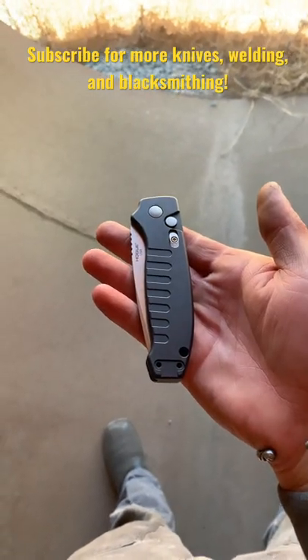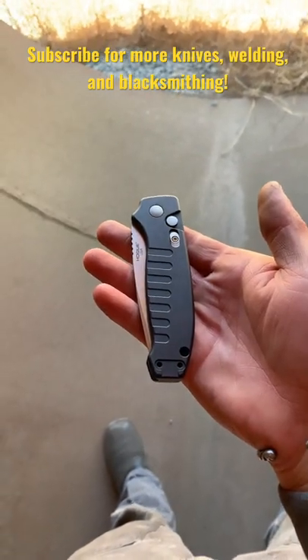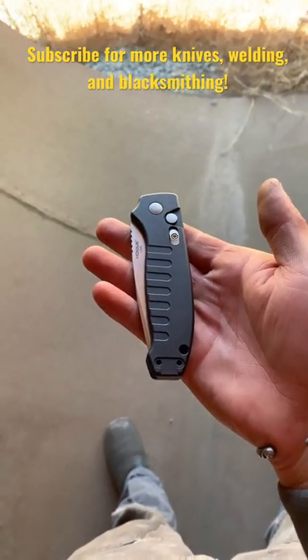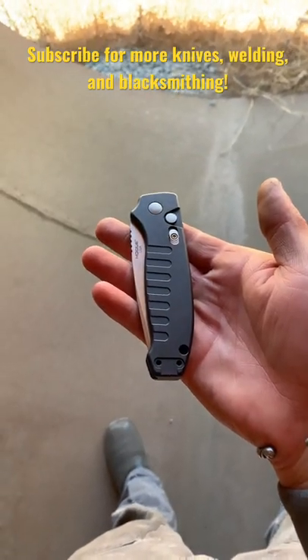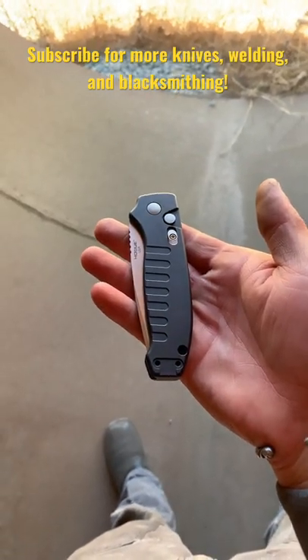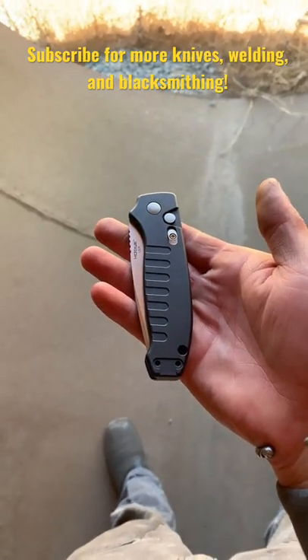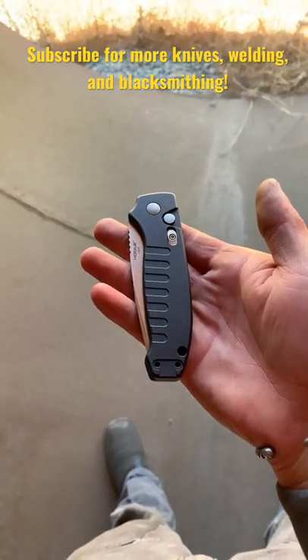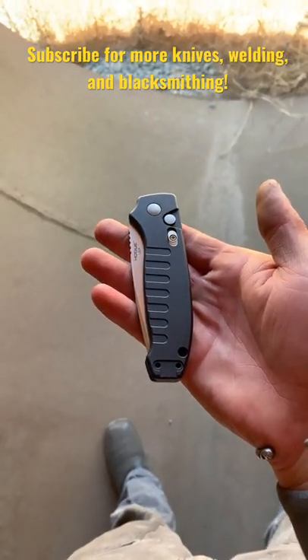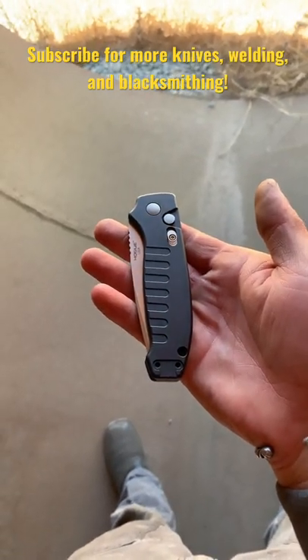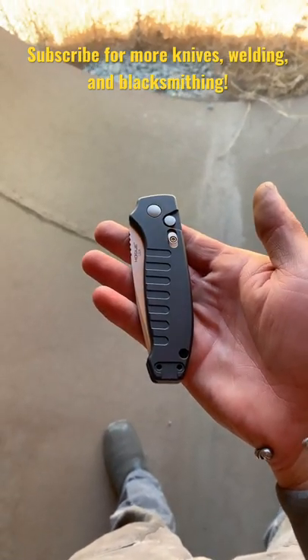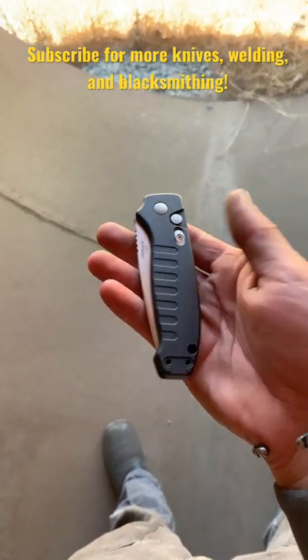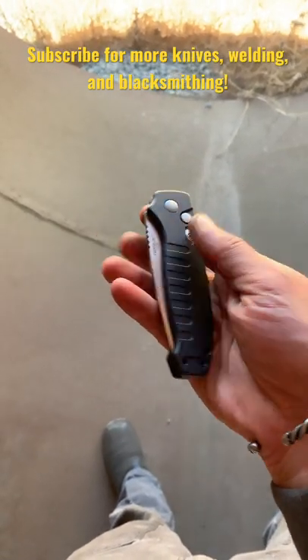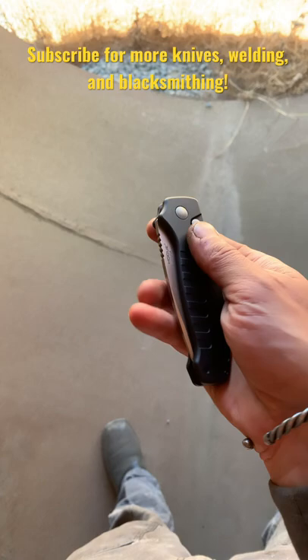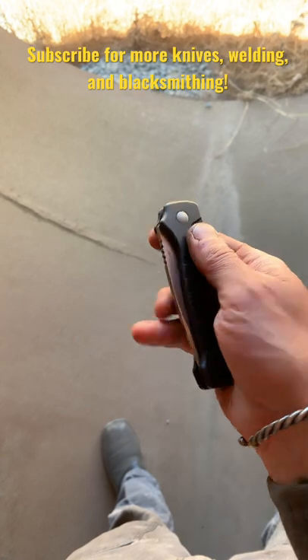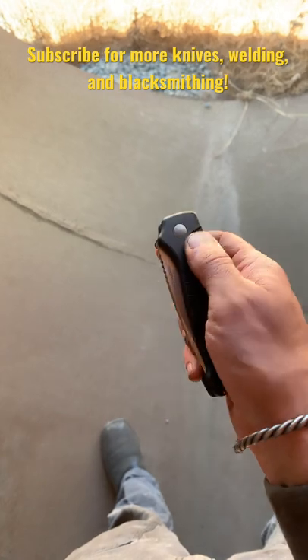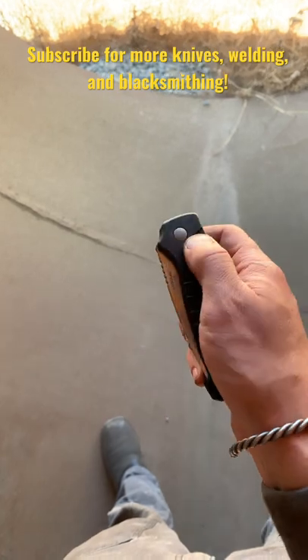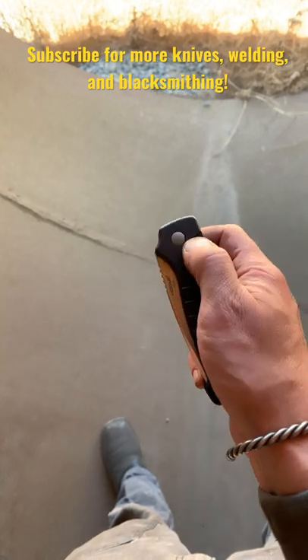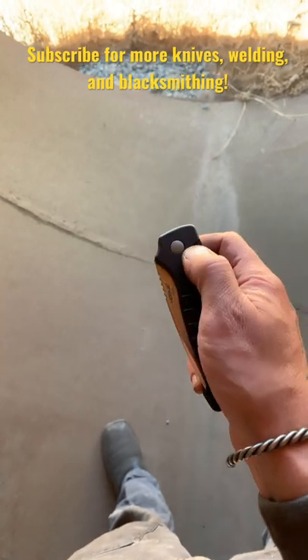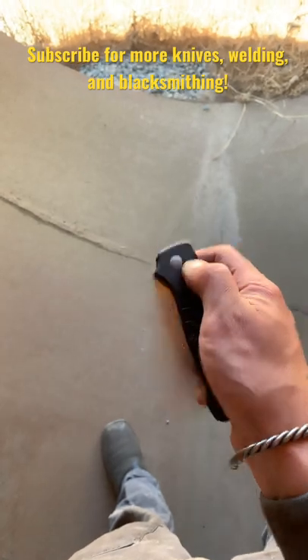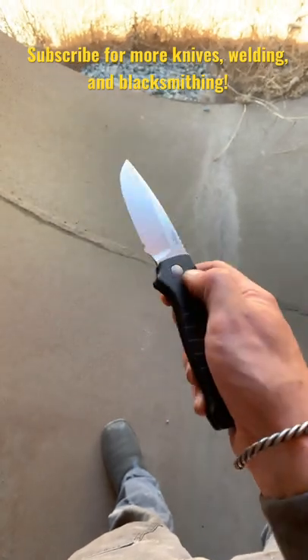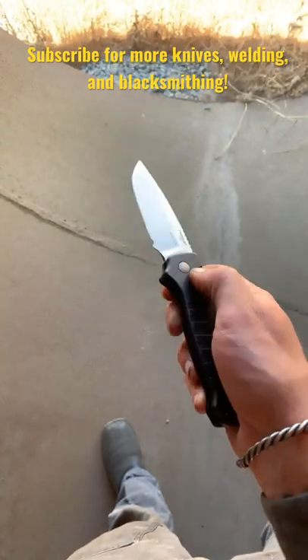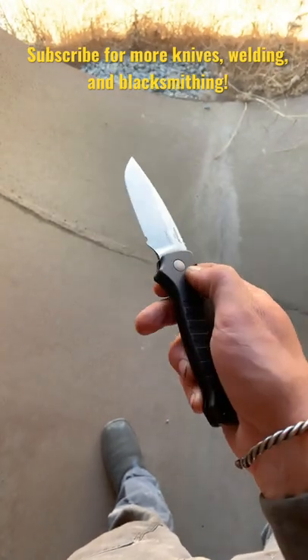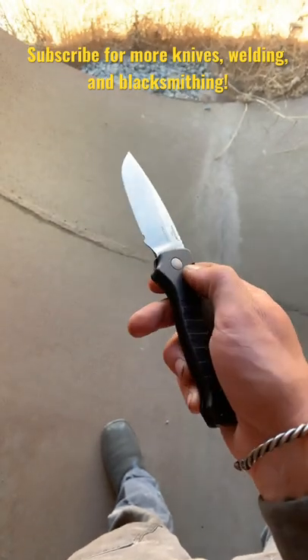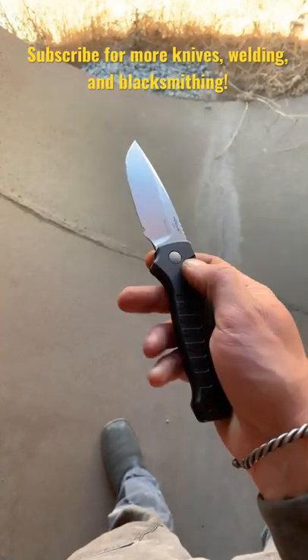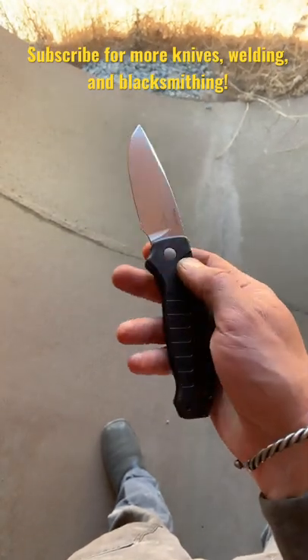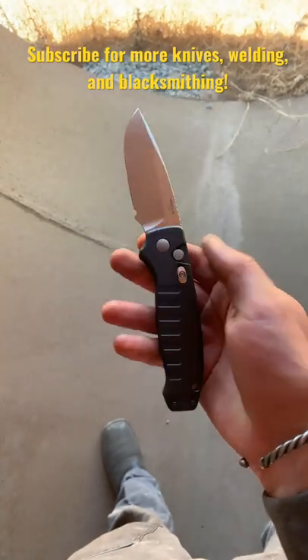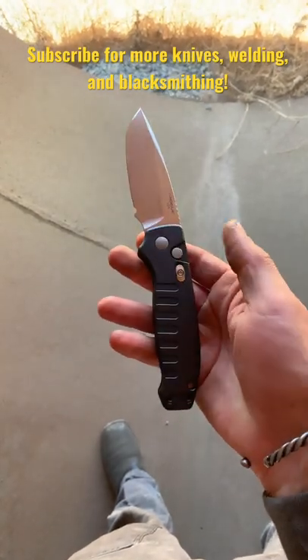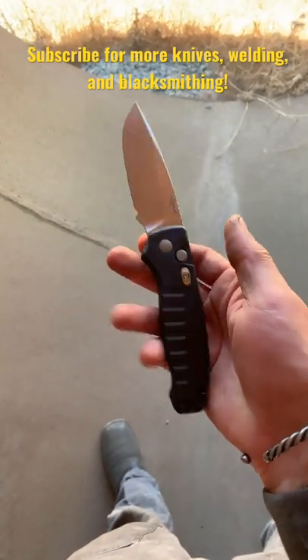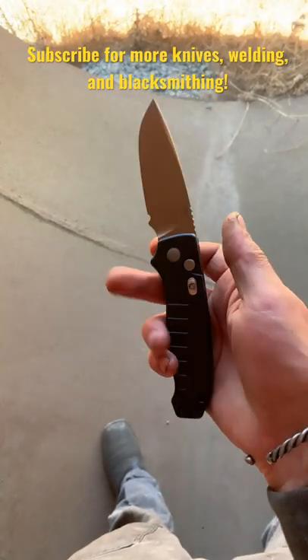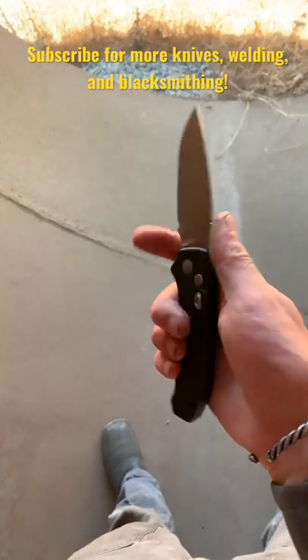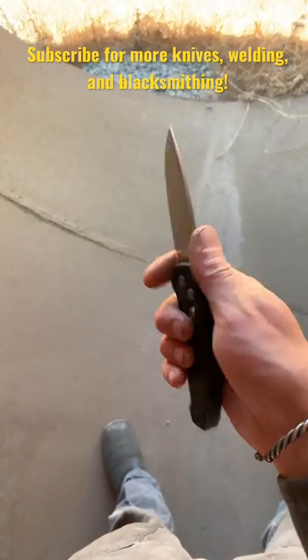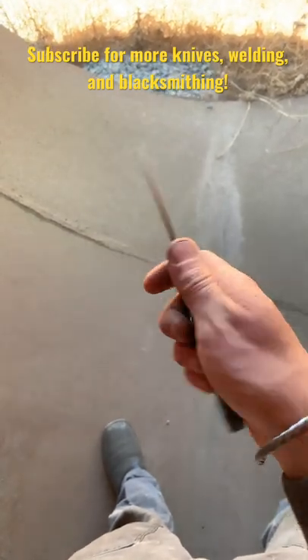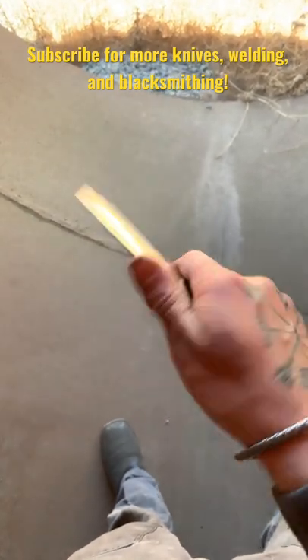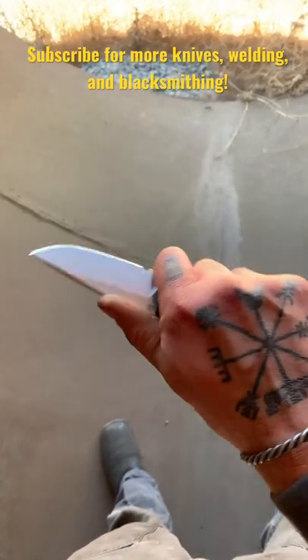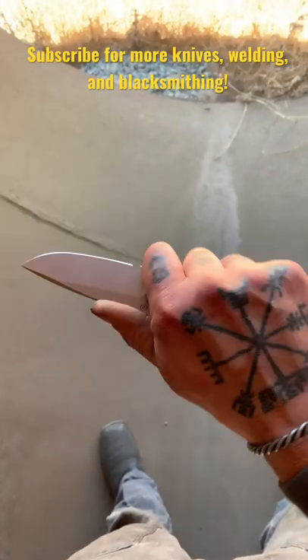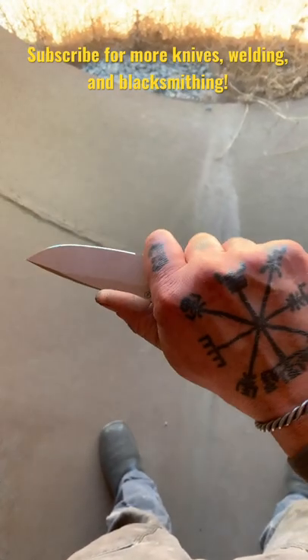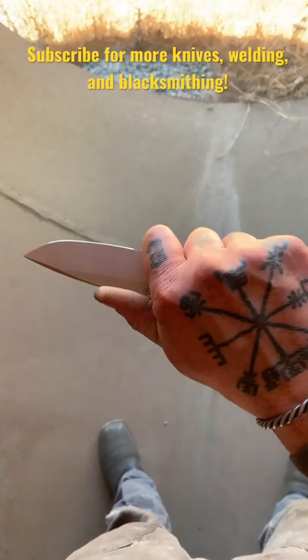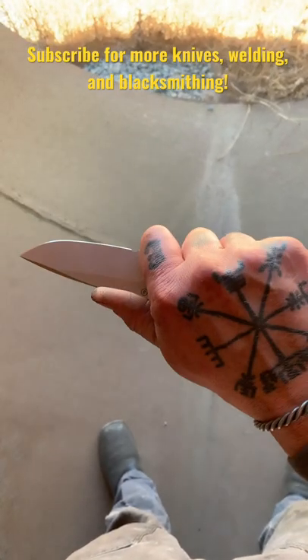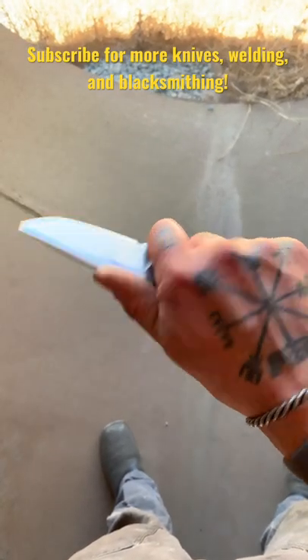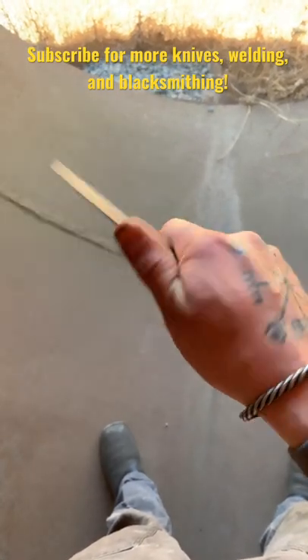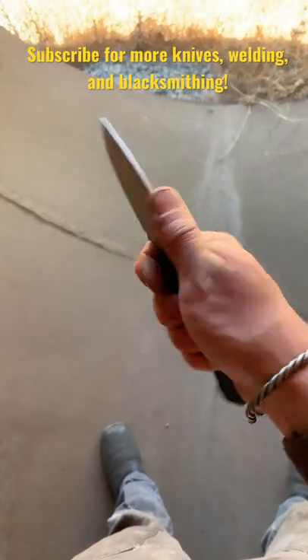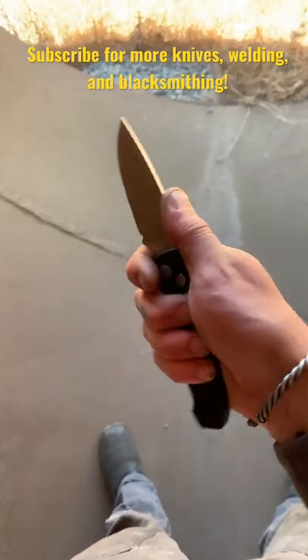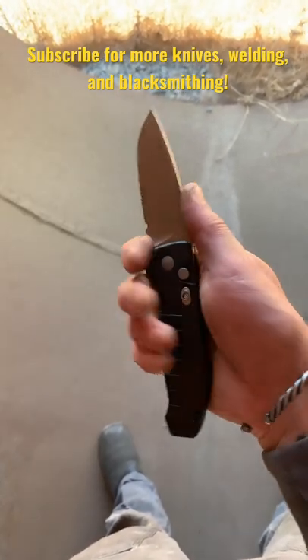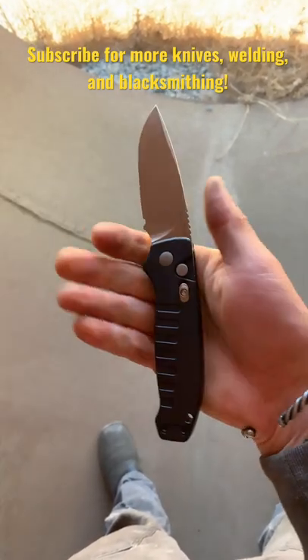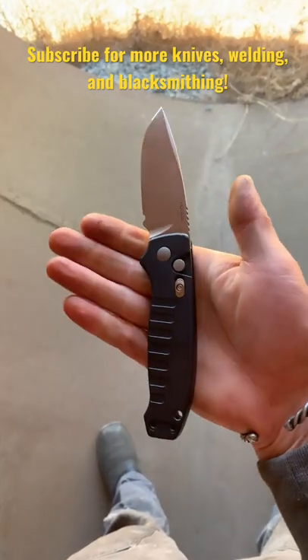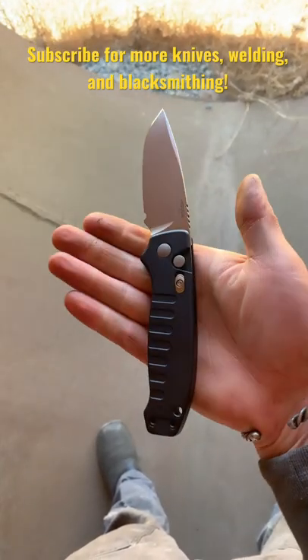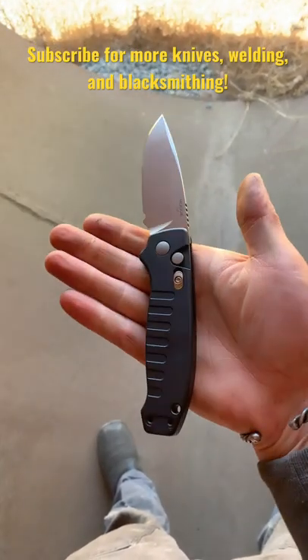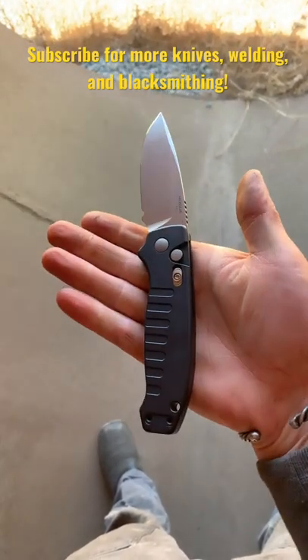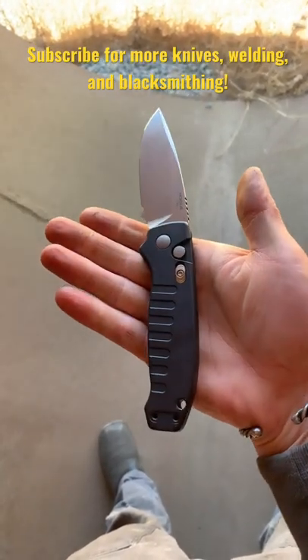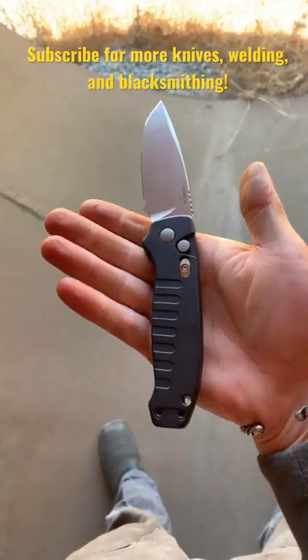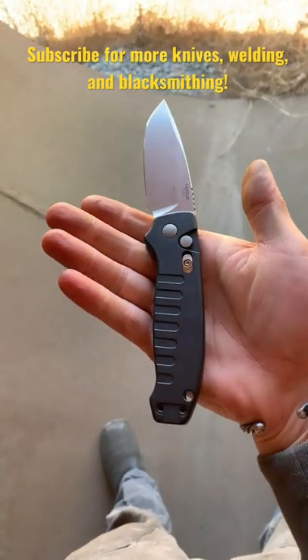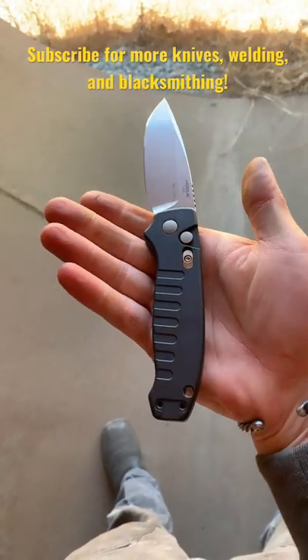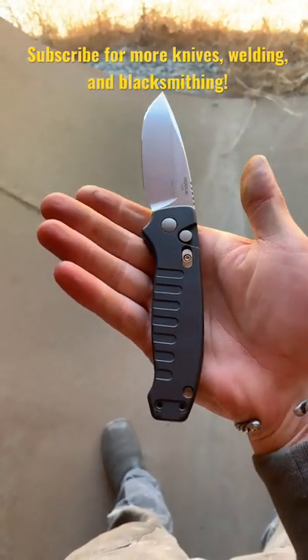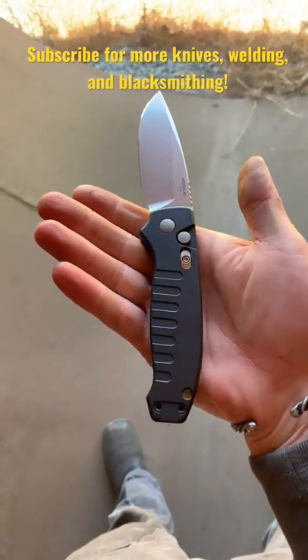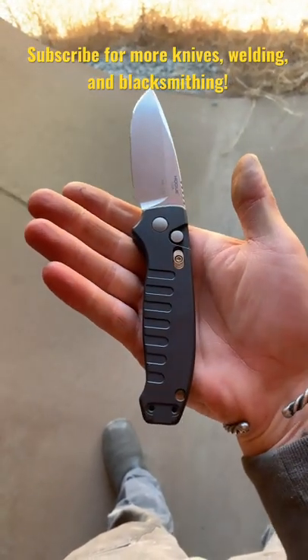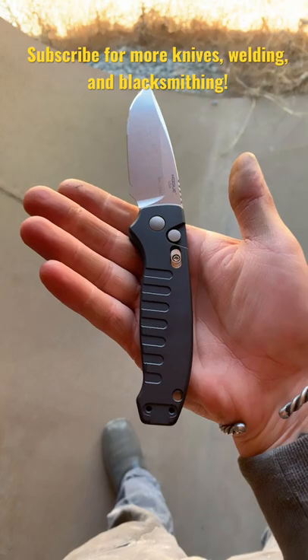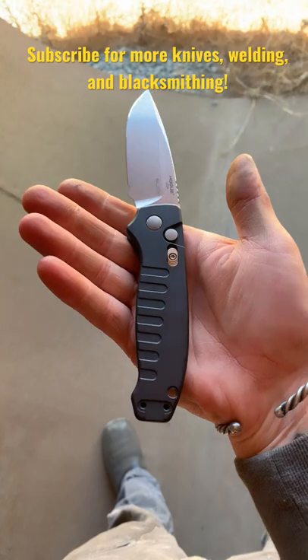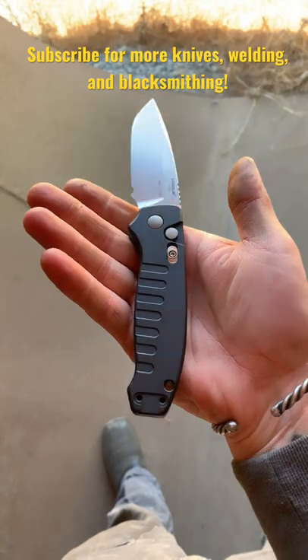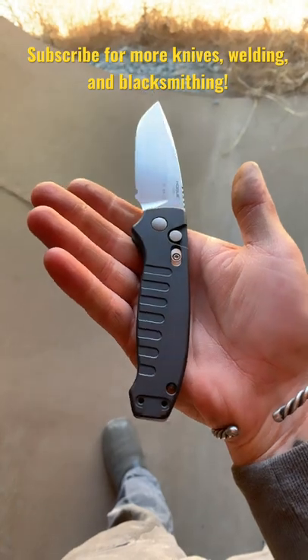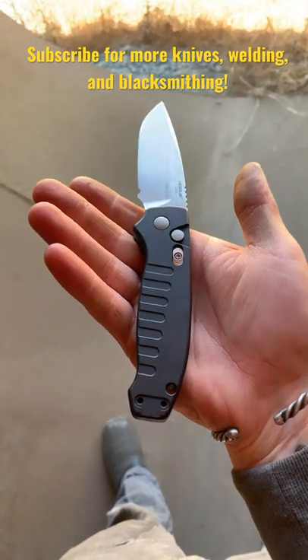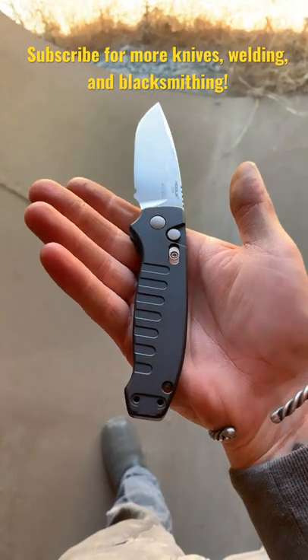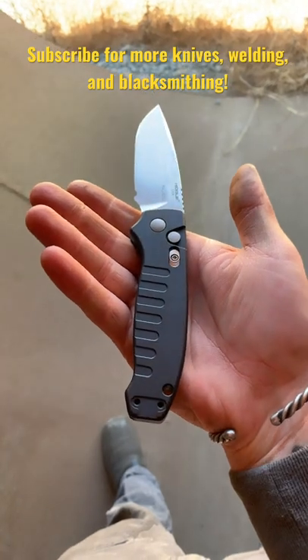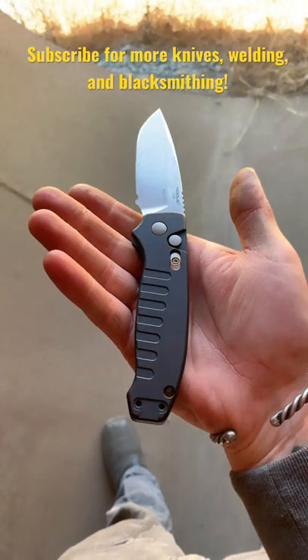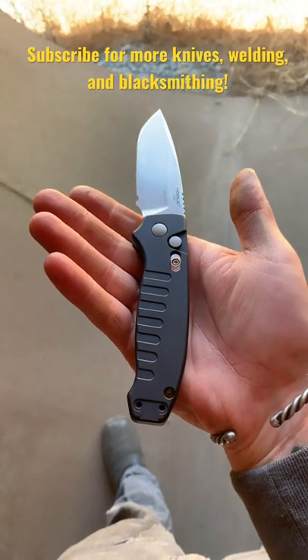Really recommend this knife — it fires hard and it's very comfortable in hand. That's the Hogue Ballista one. Thanks for watching.